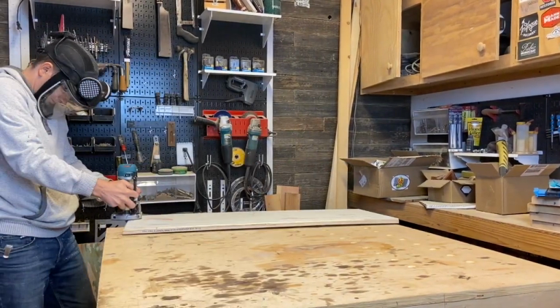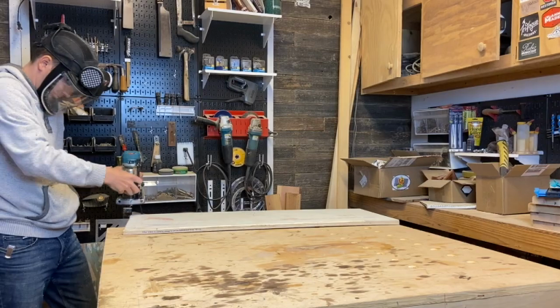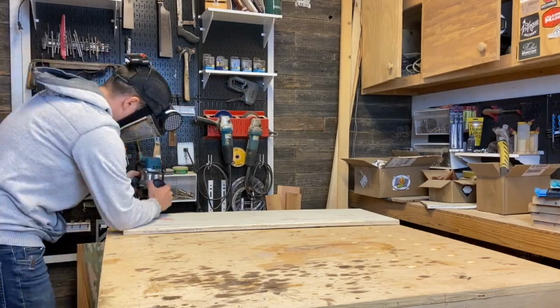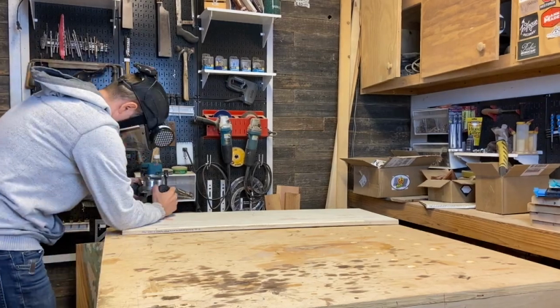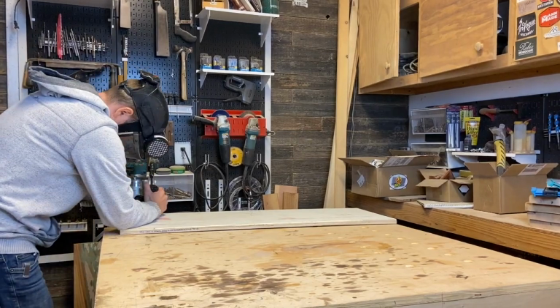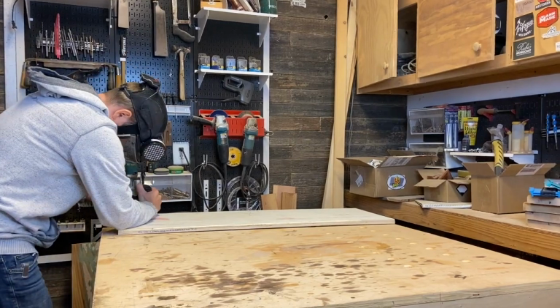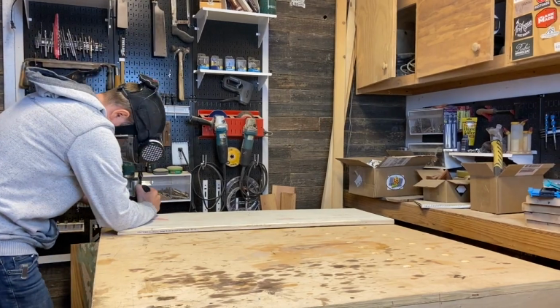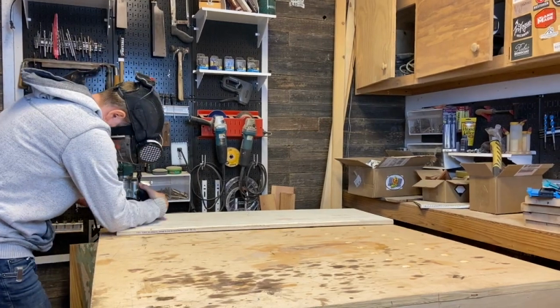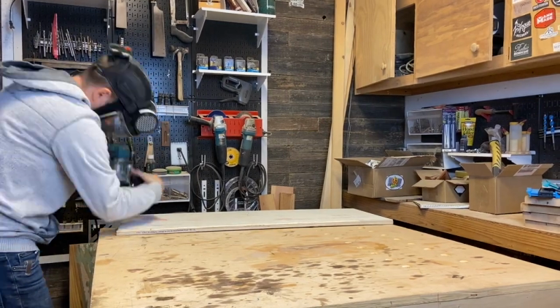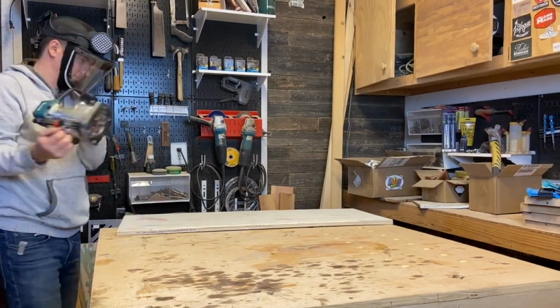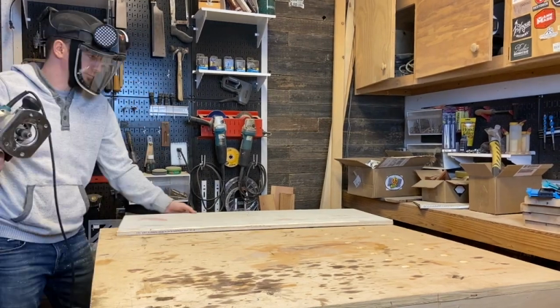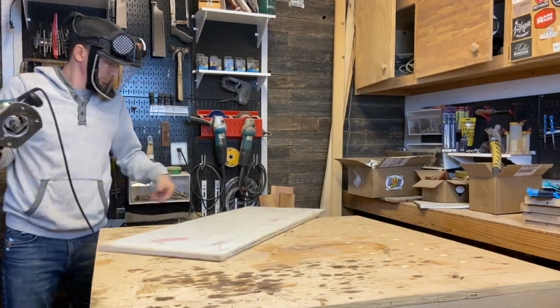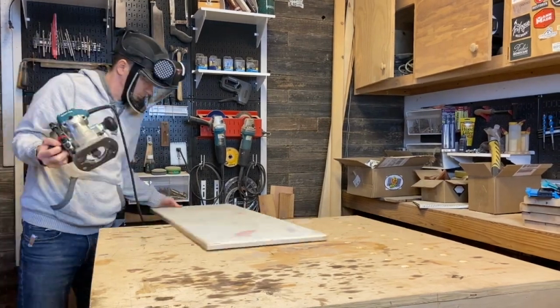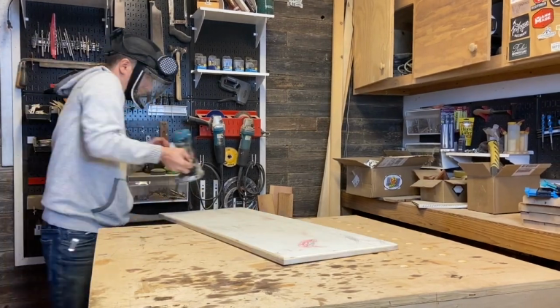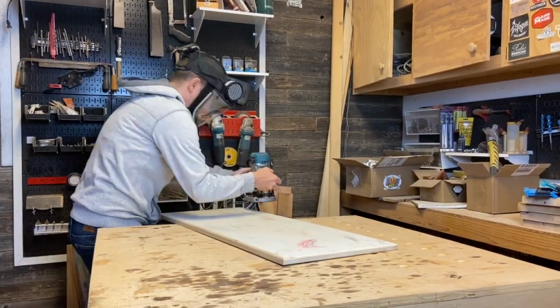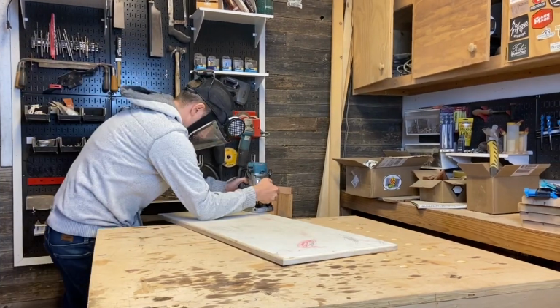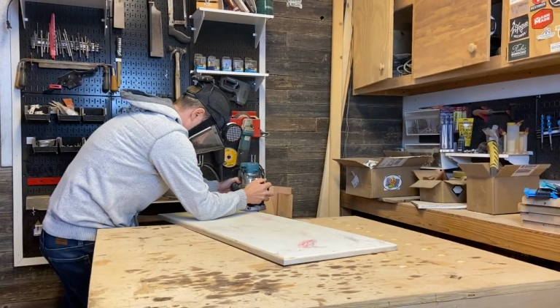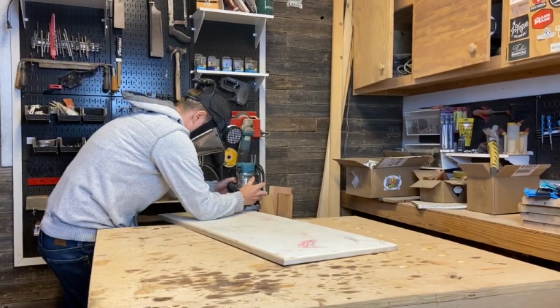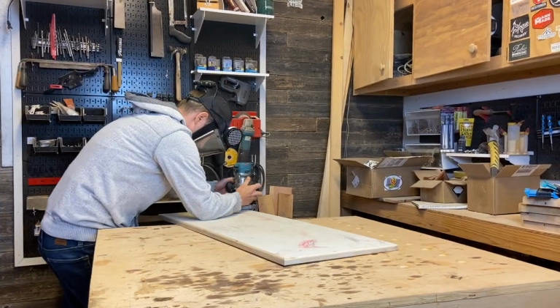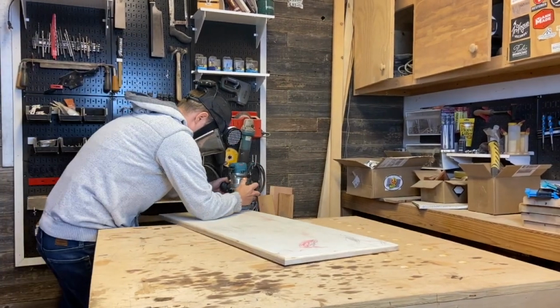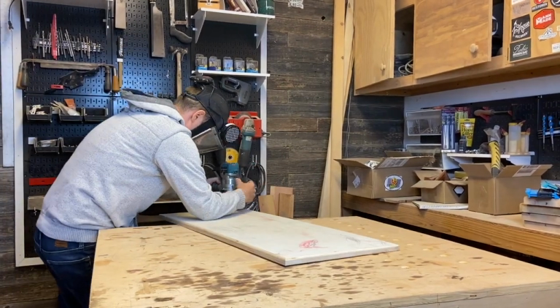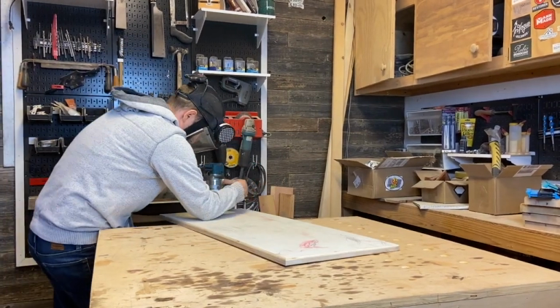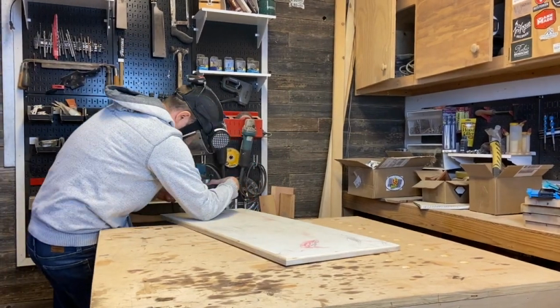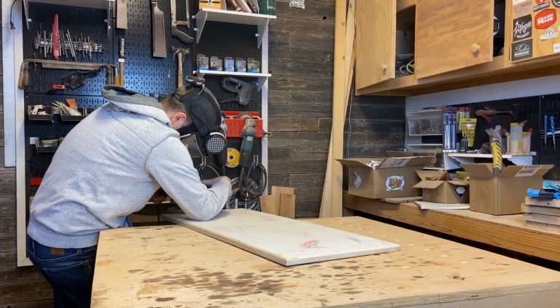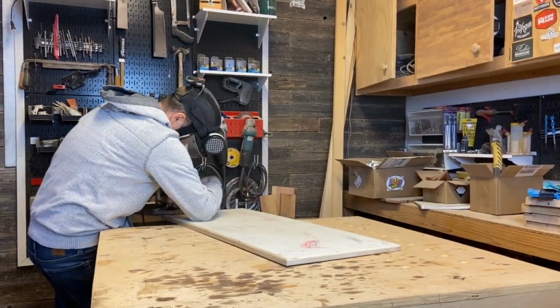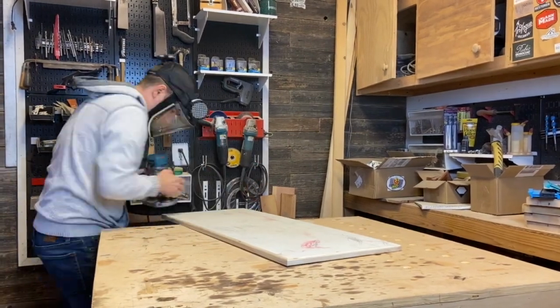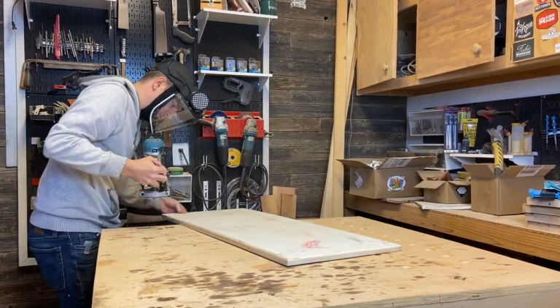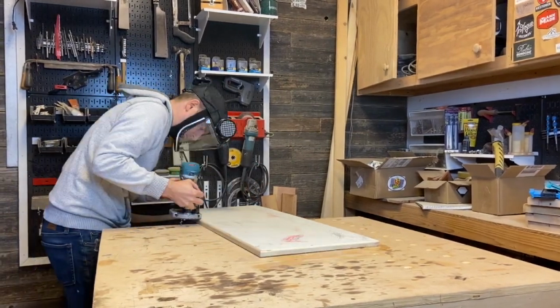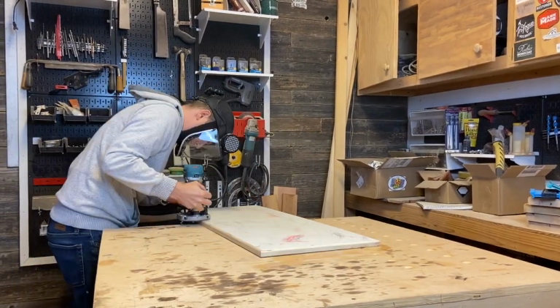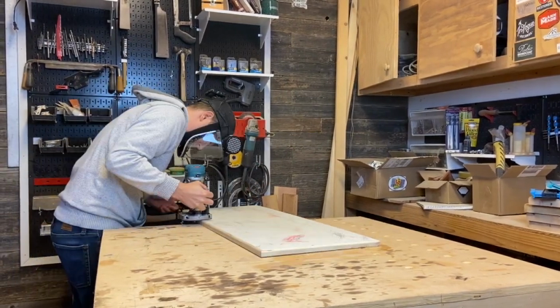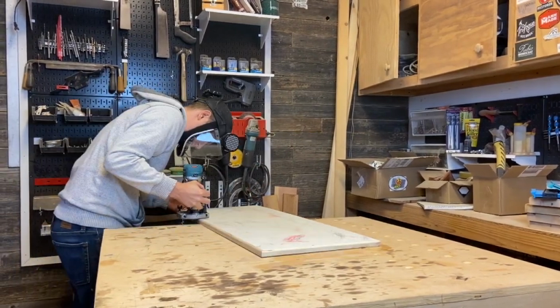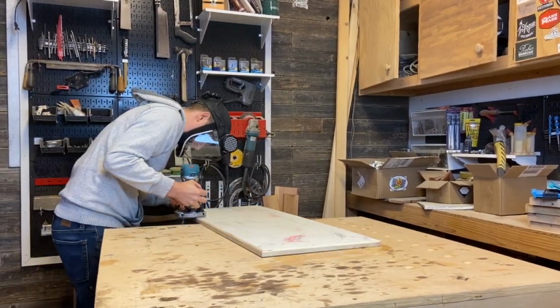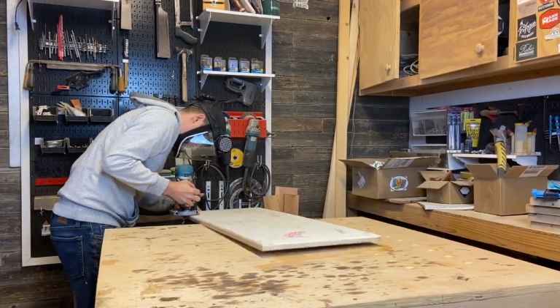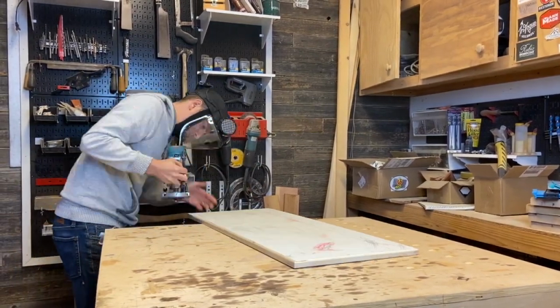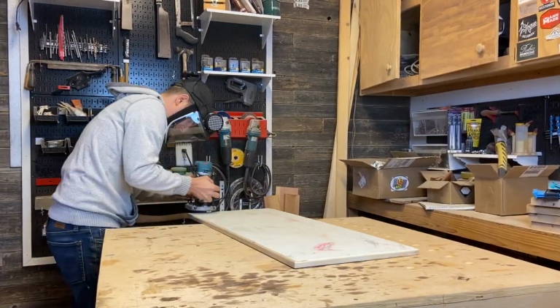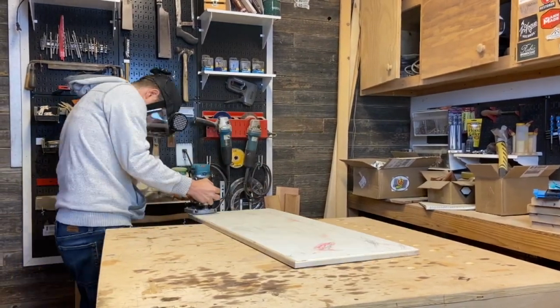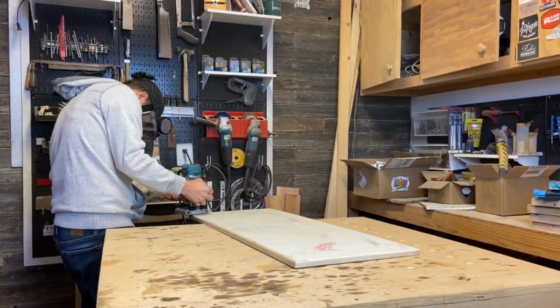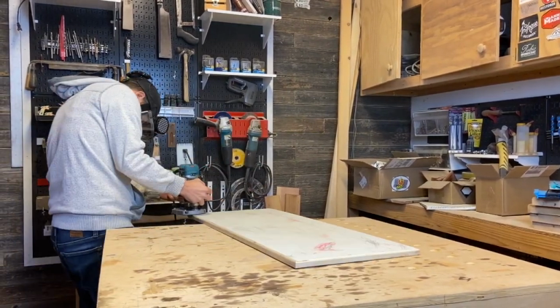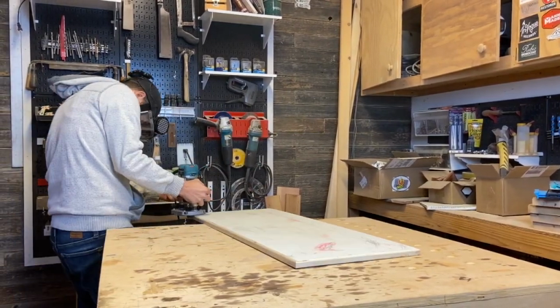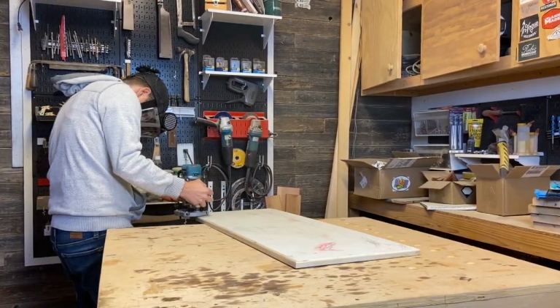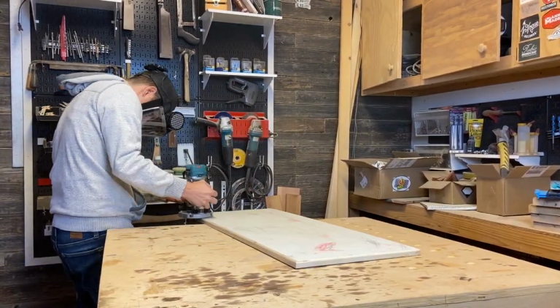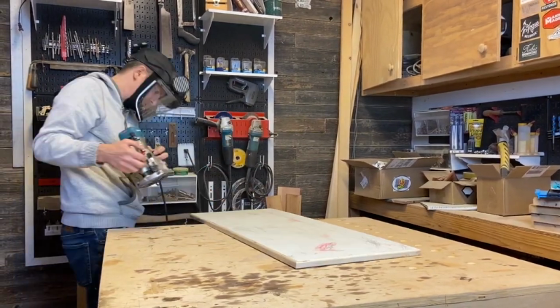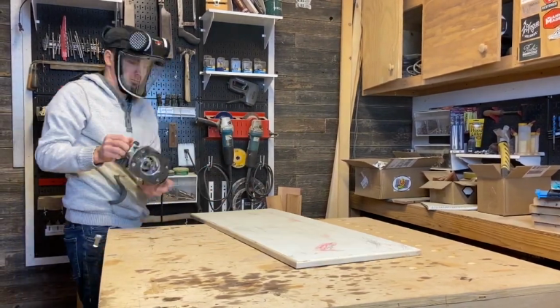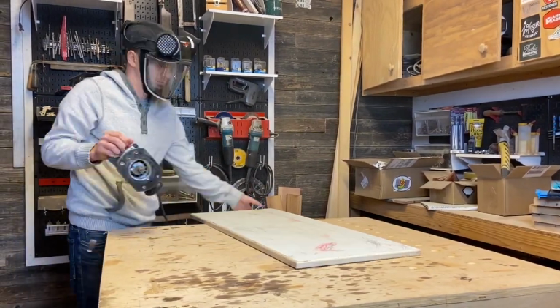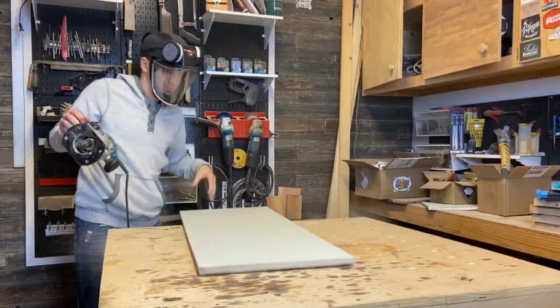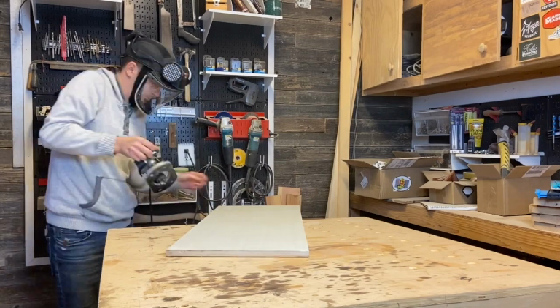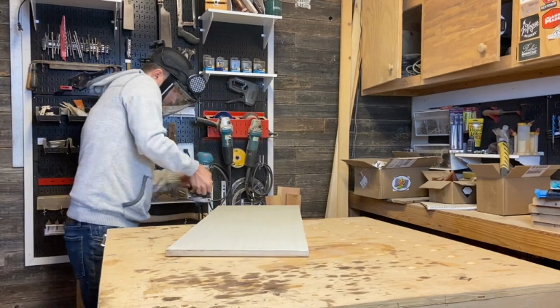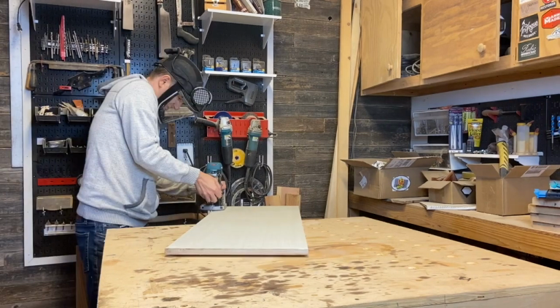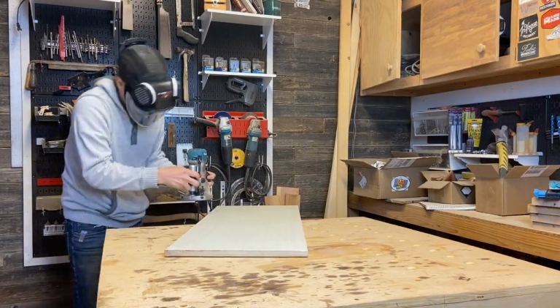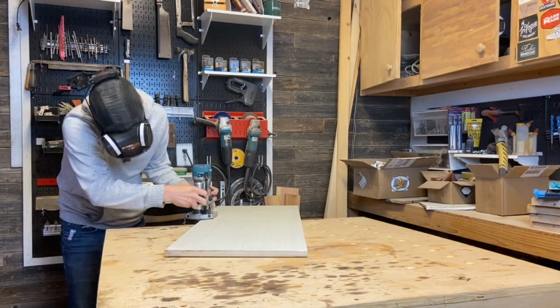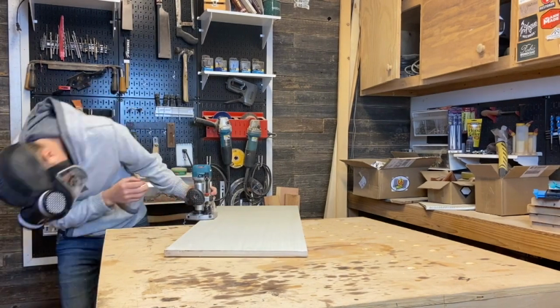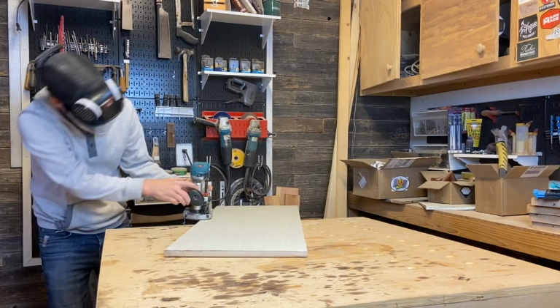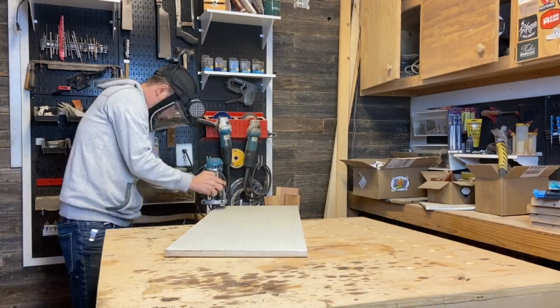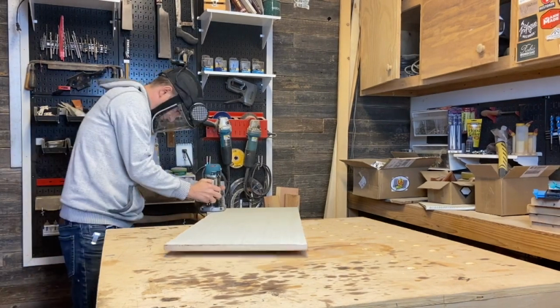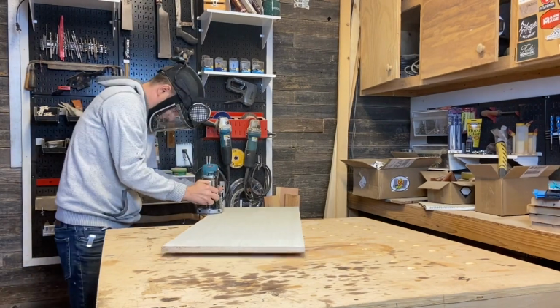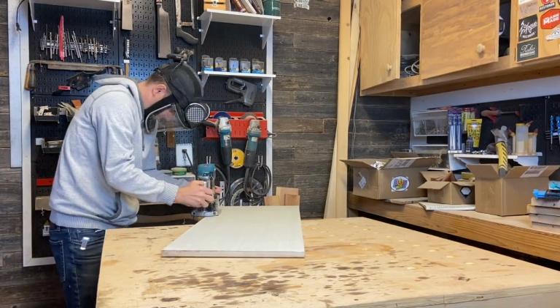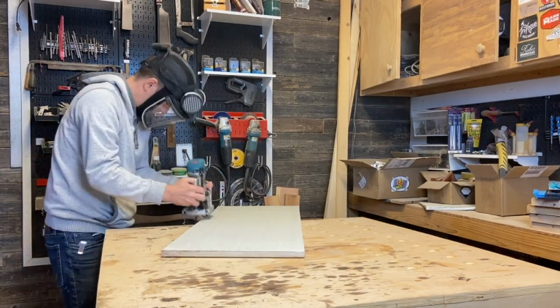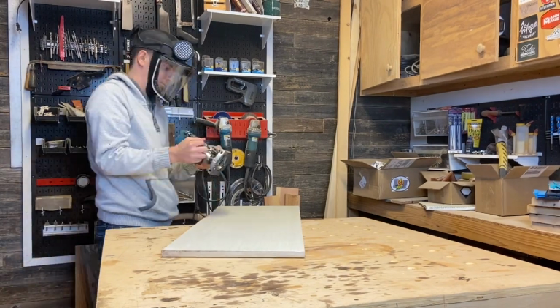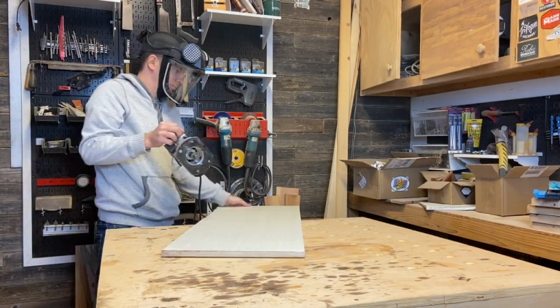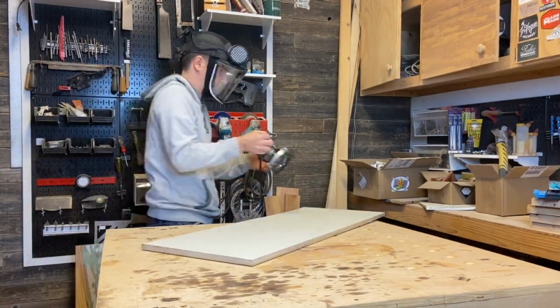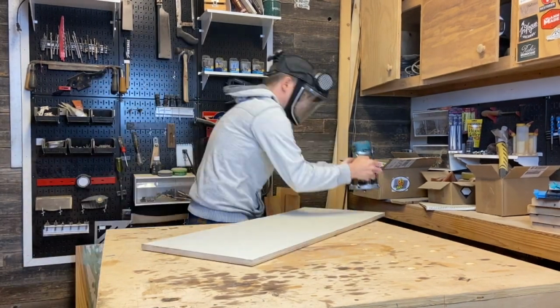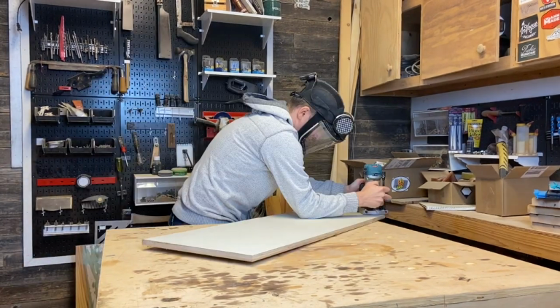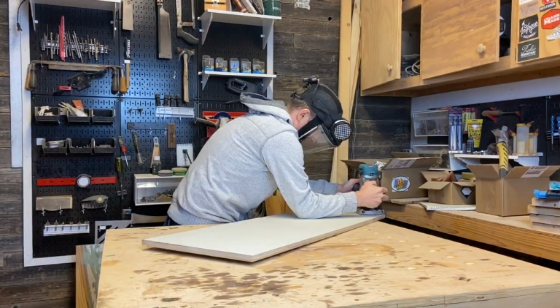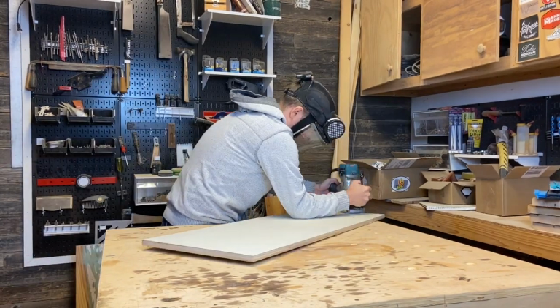While the router was out, I went ahead and rounded over all of the edges of the actual wall as well. This is made to be a kid's toy so round edges are definitely the way to go.